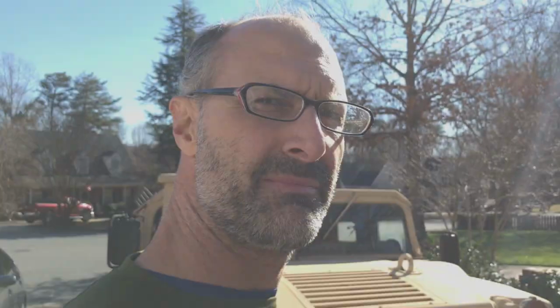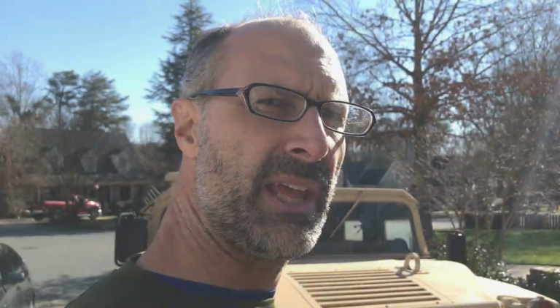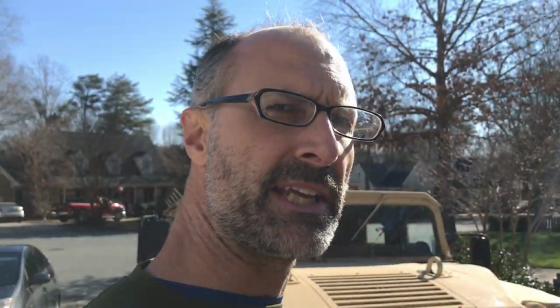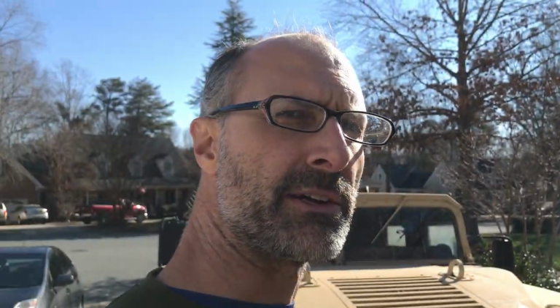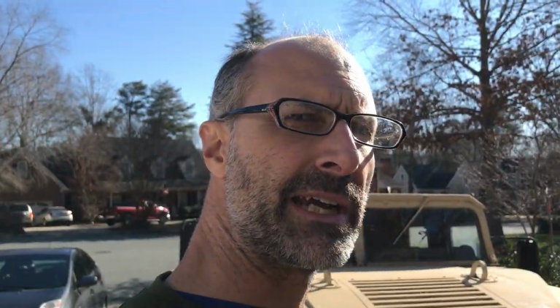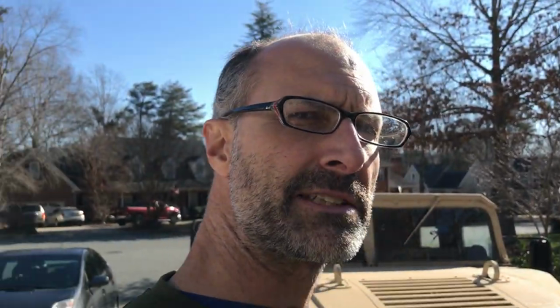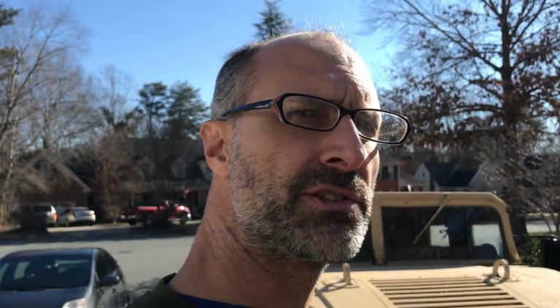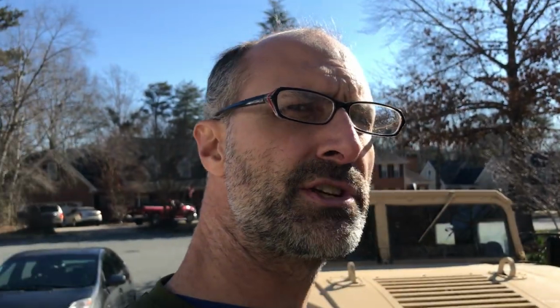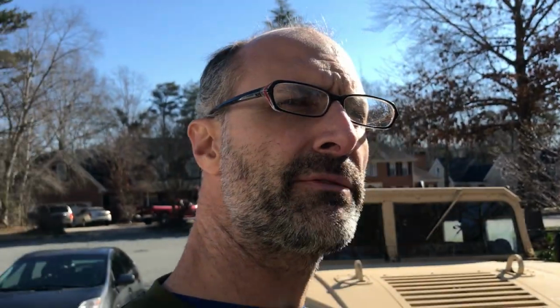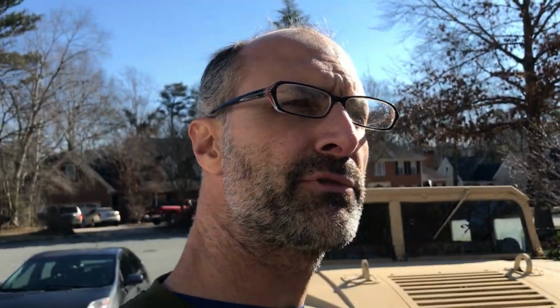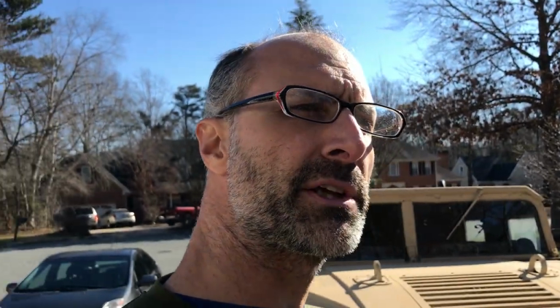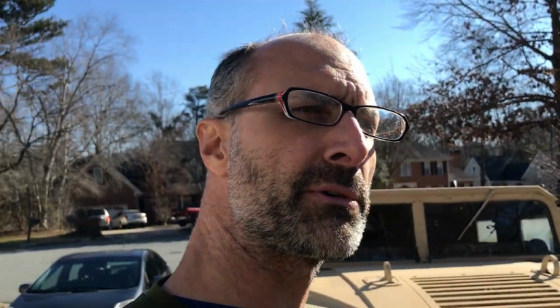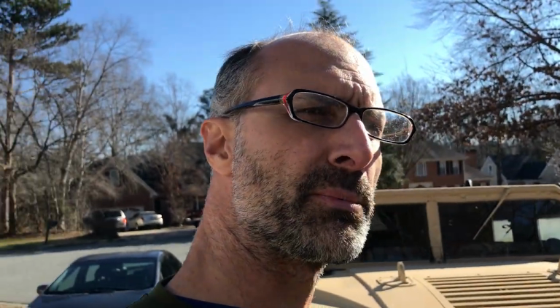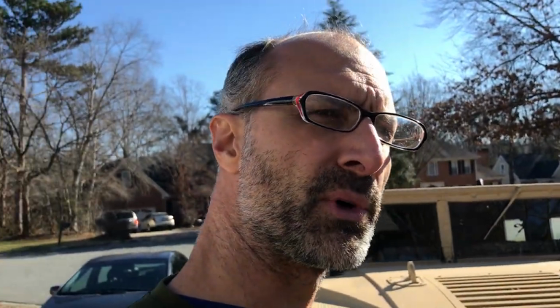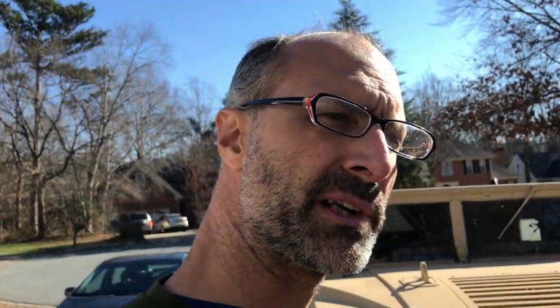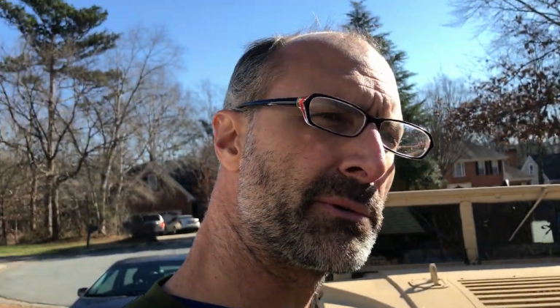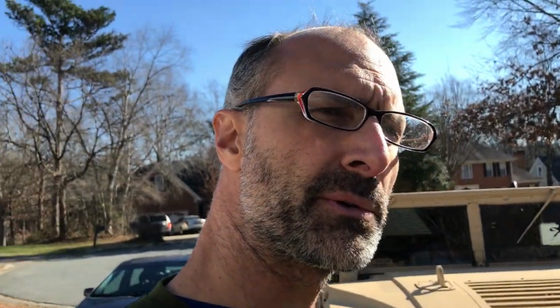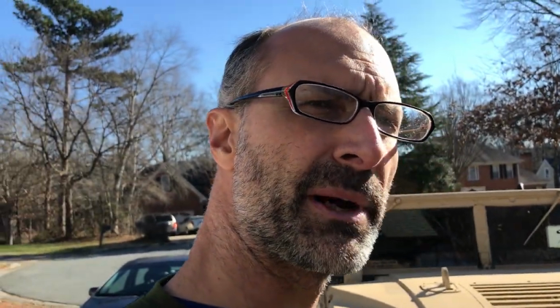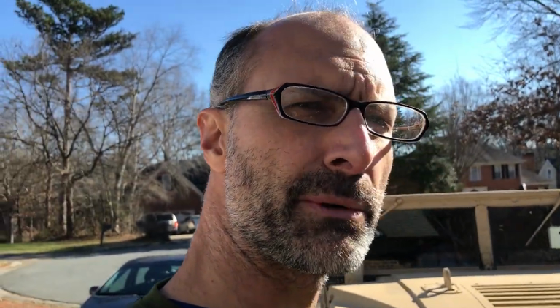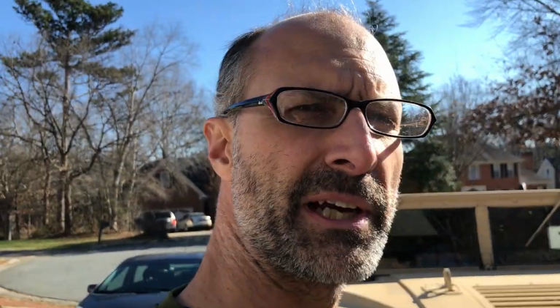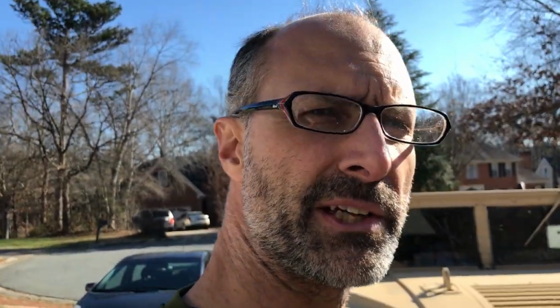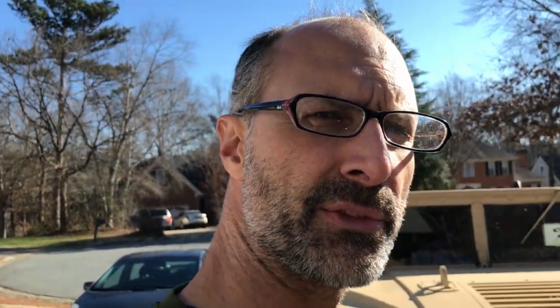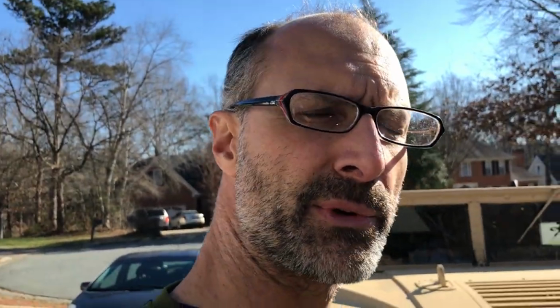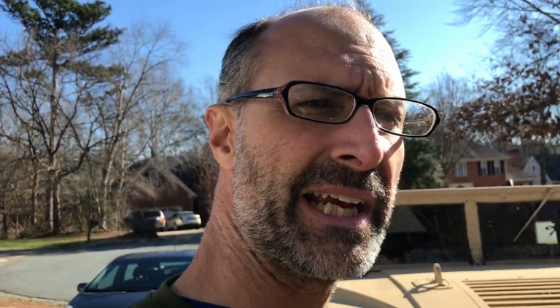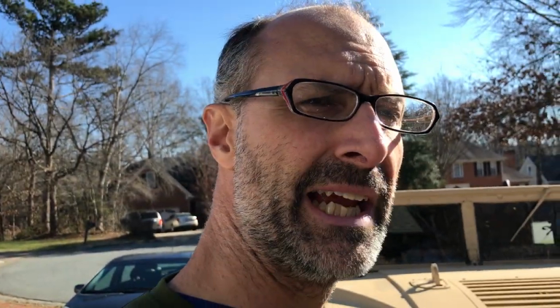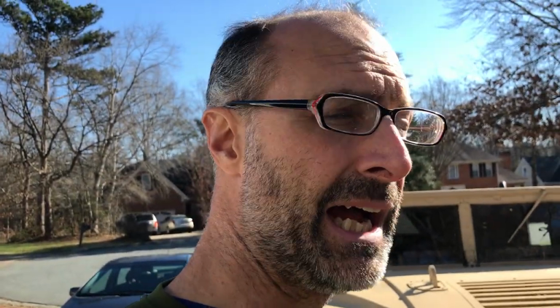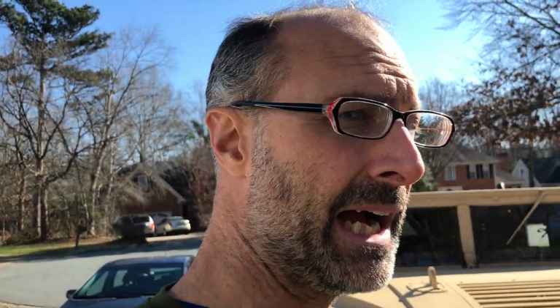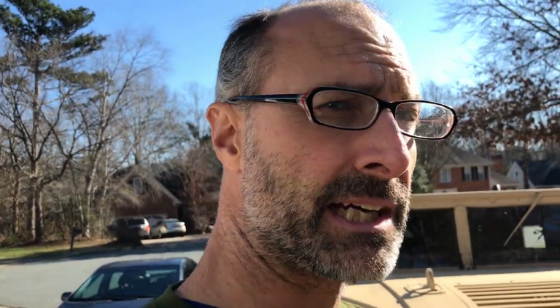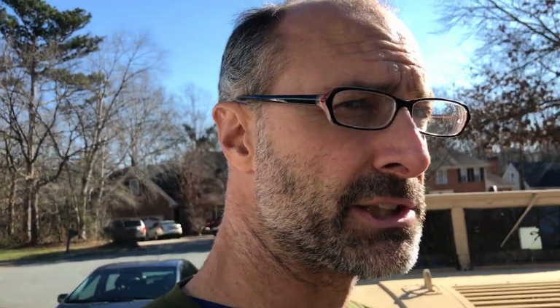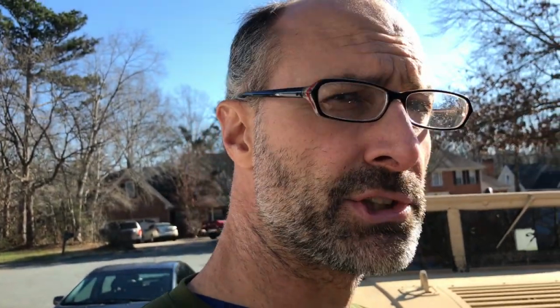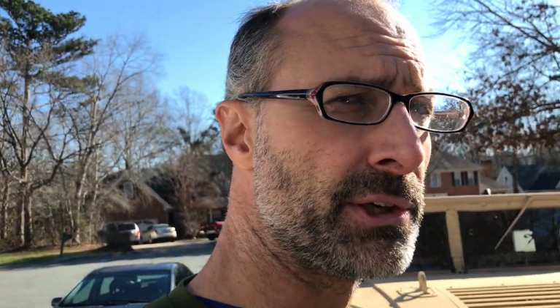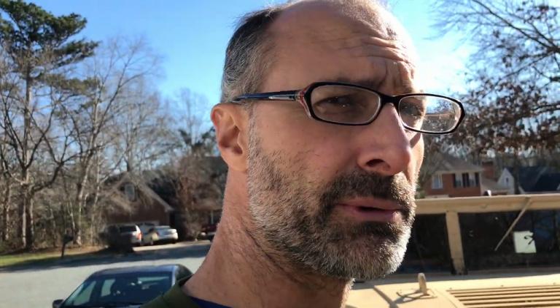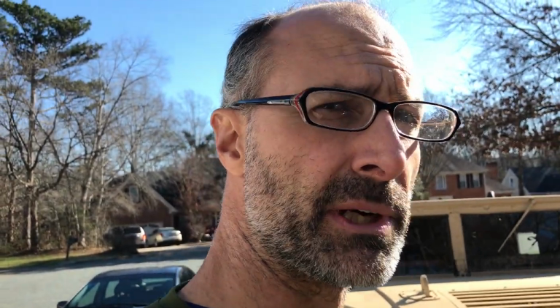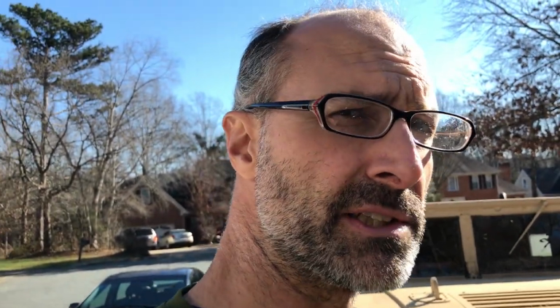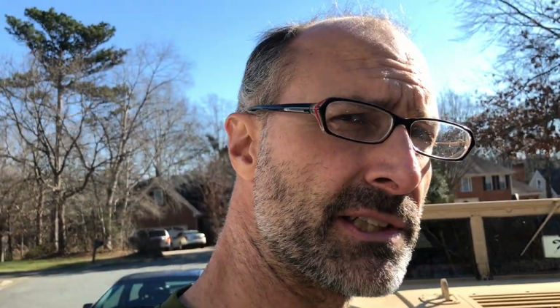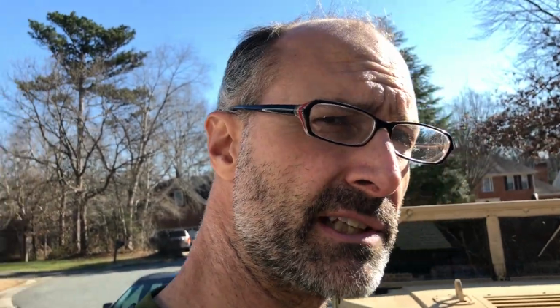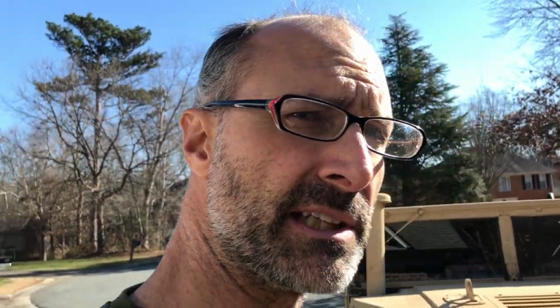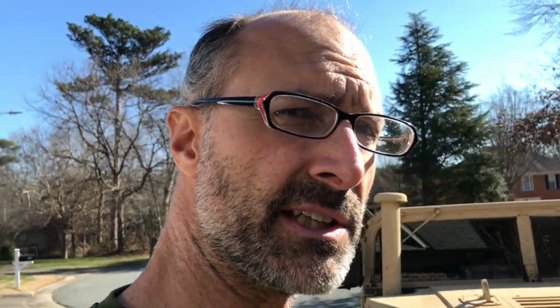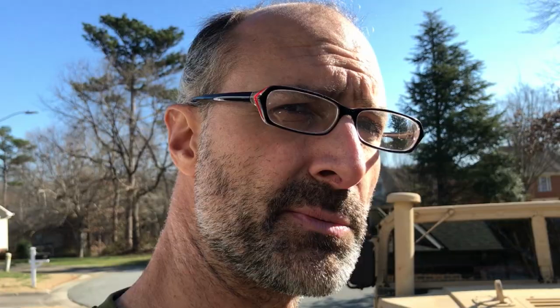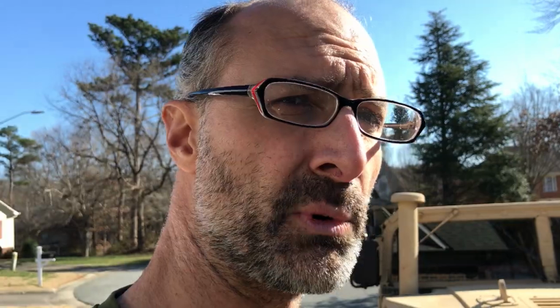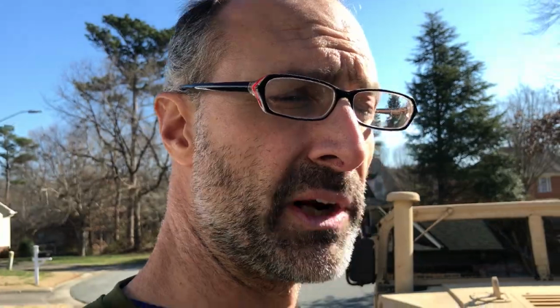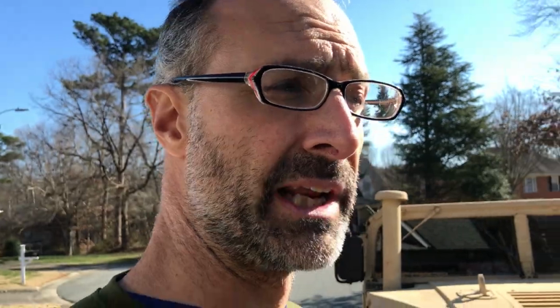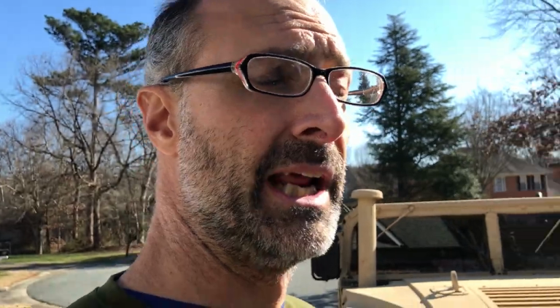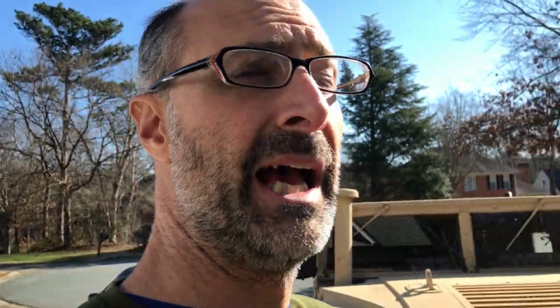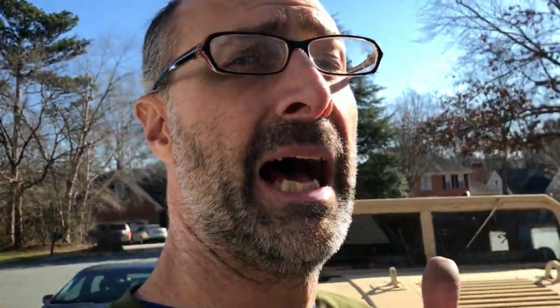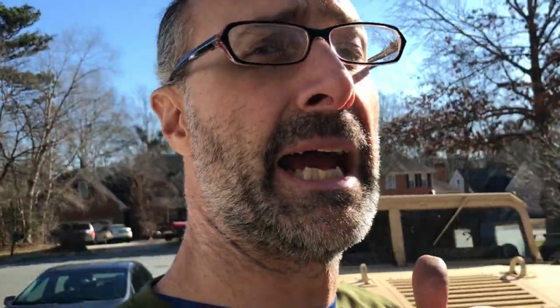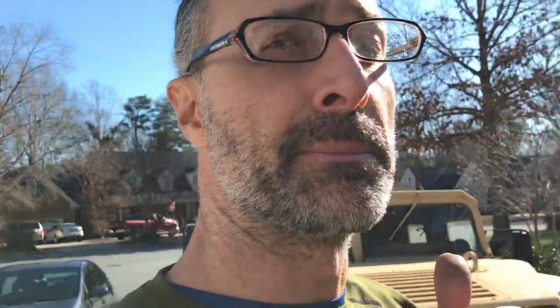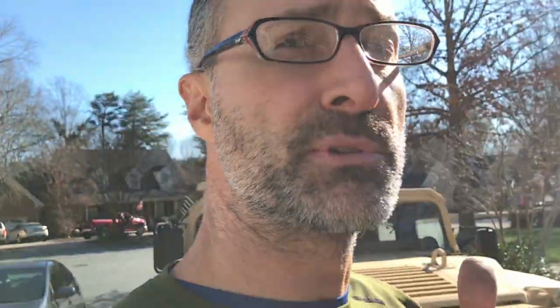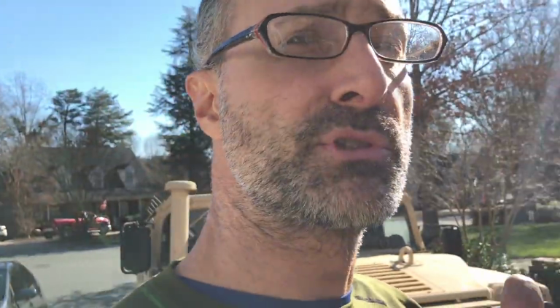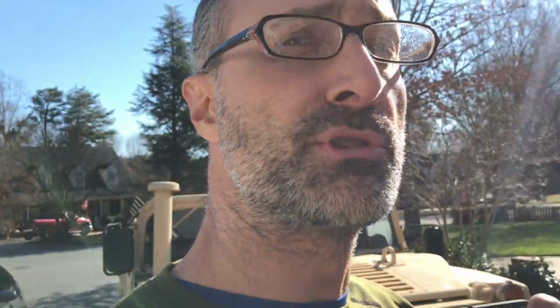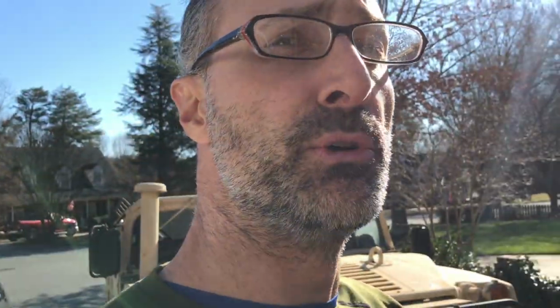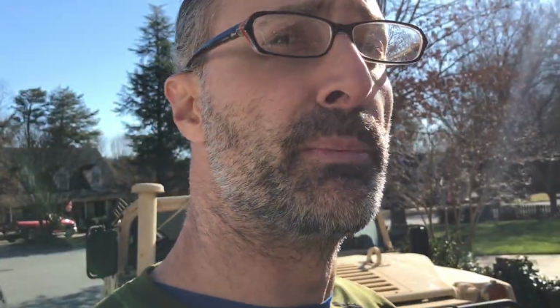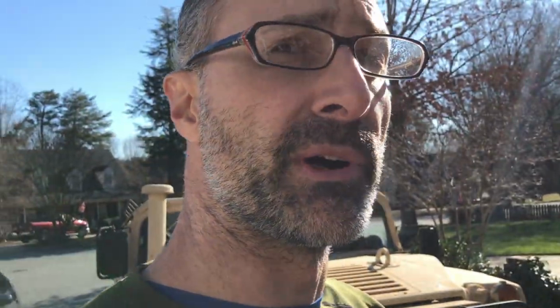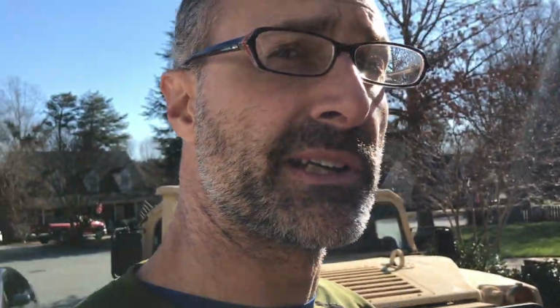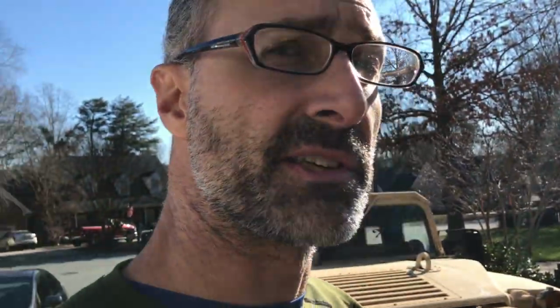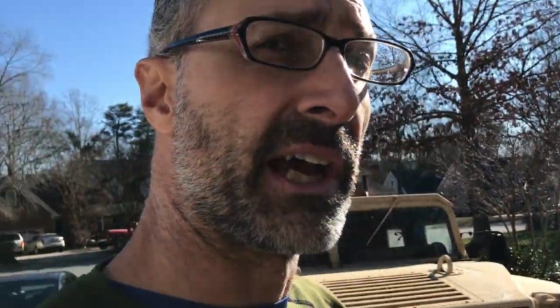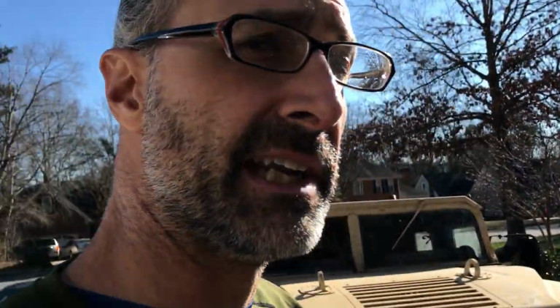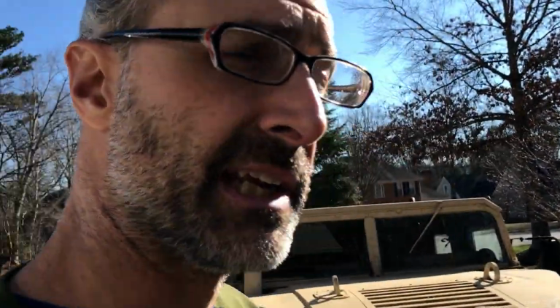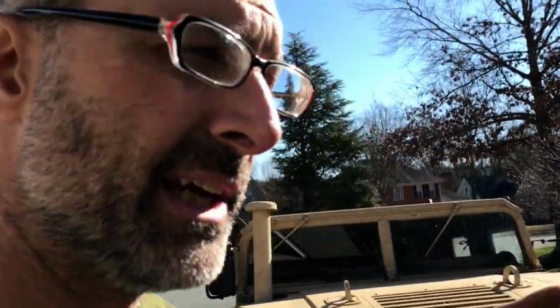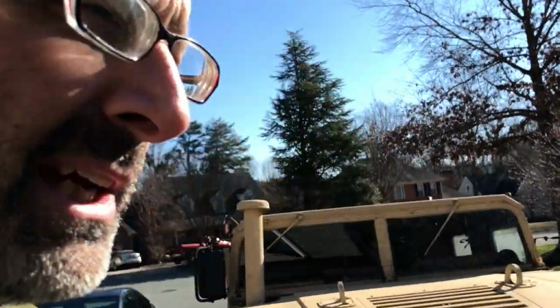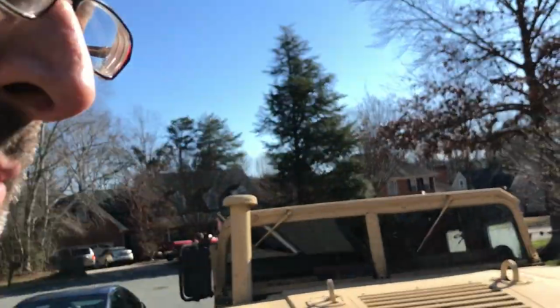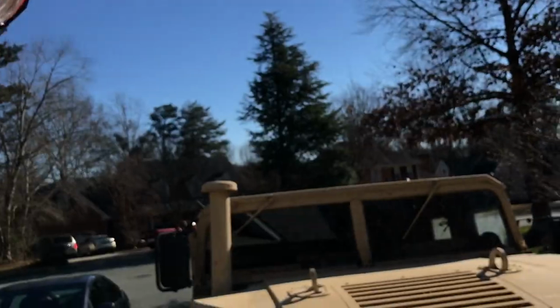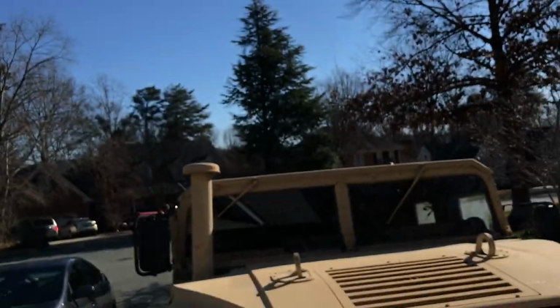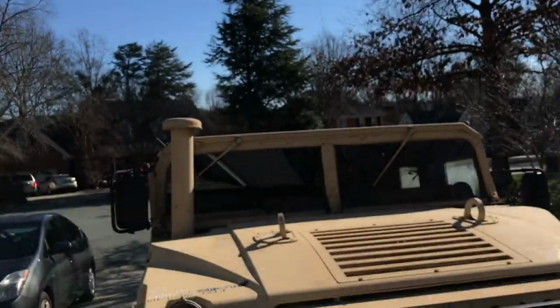Hey GearHeads, Jeff with Gear Report here with the BattleWagon 3. I got to show you what I just did this morning. I am super excited. Here we go.